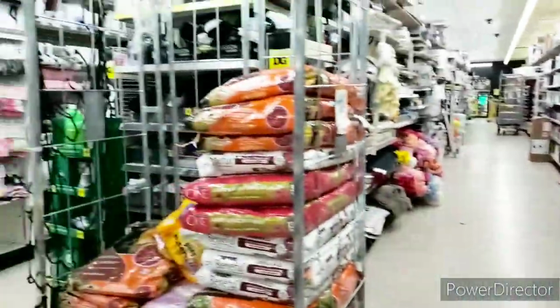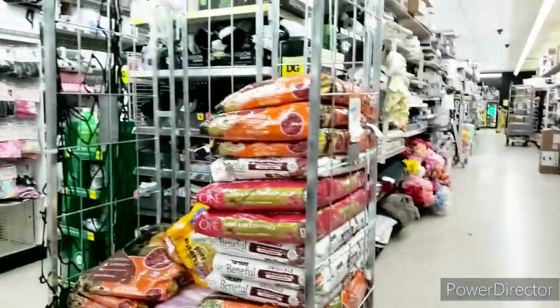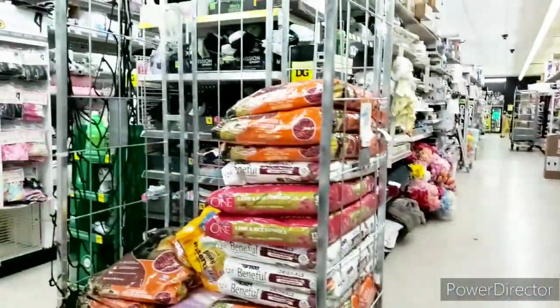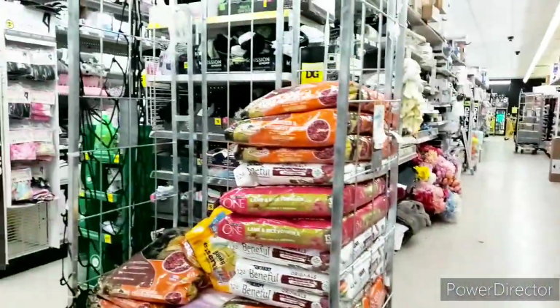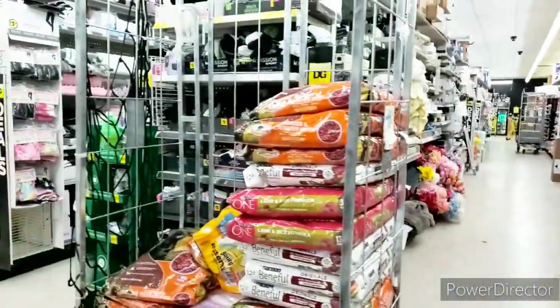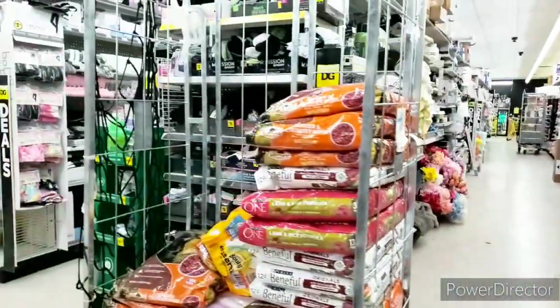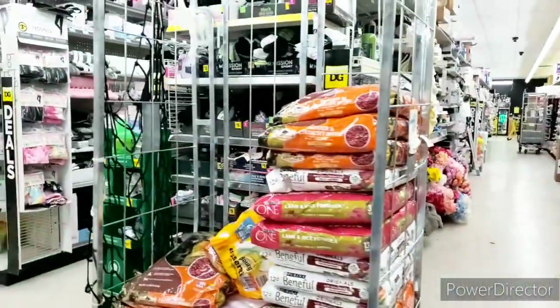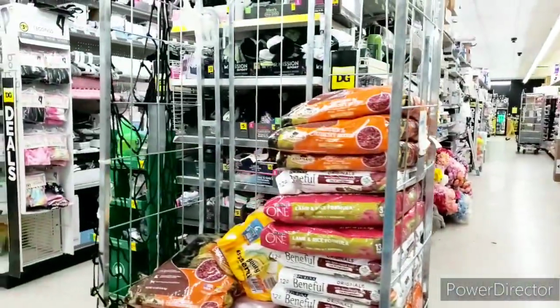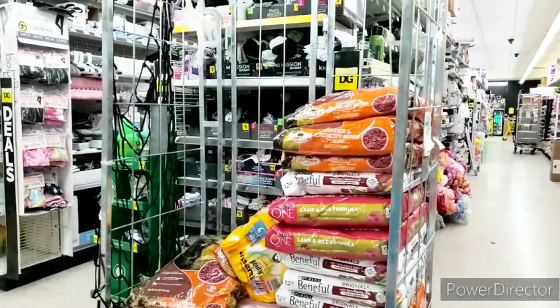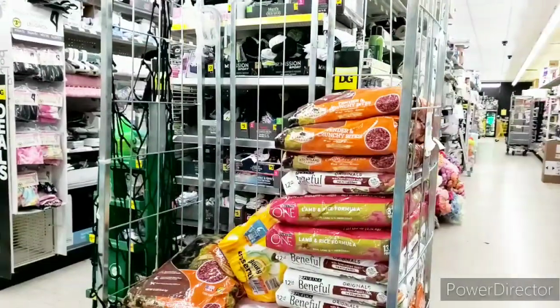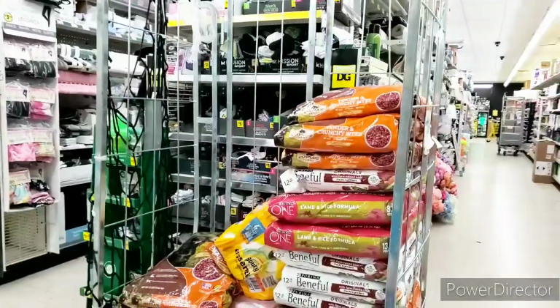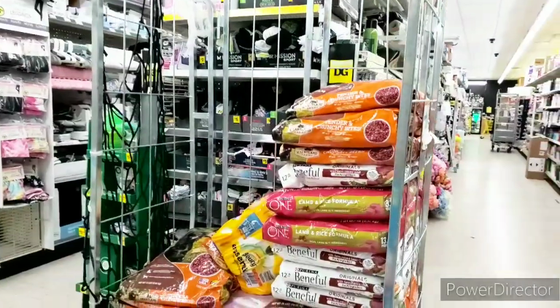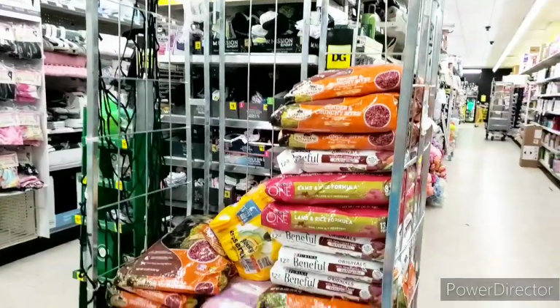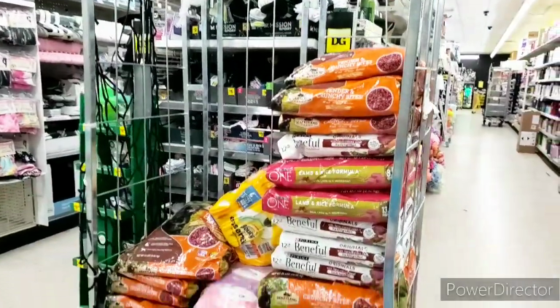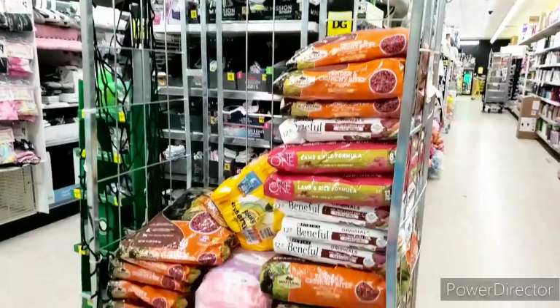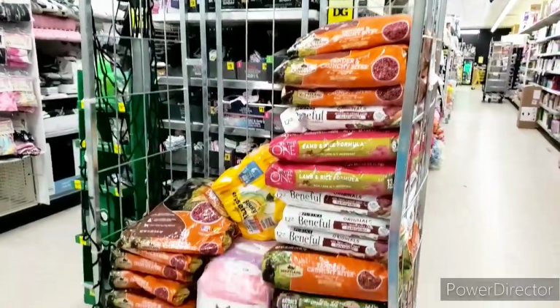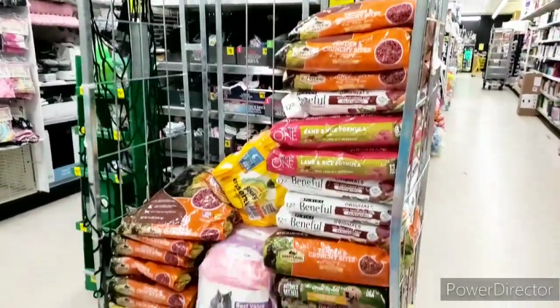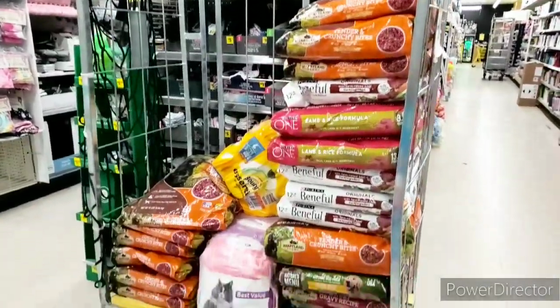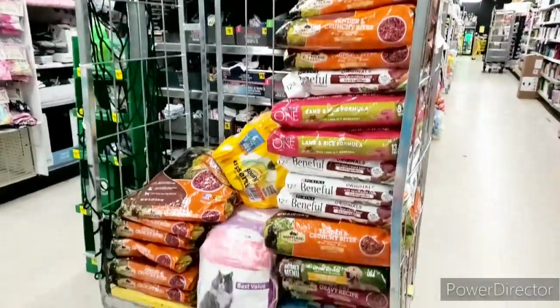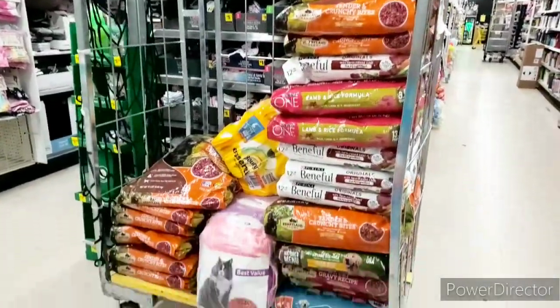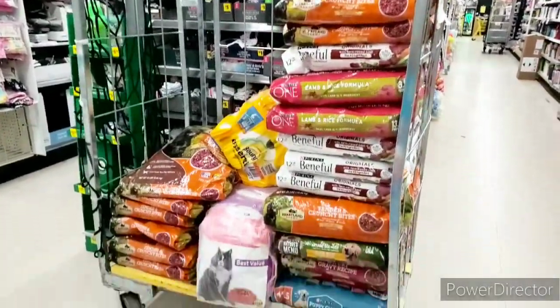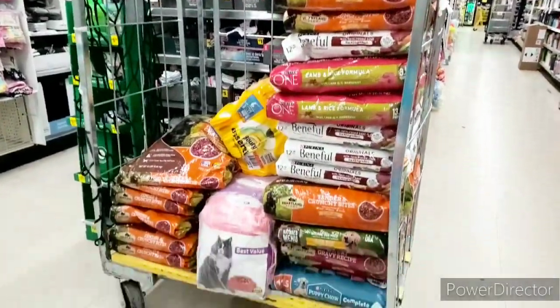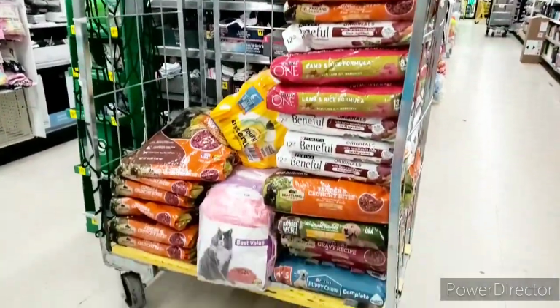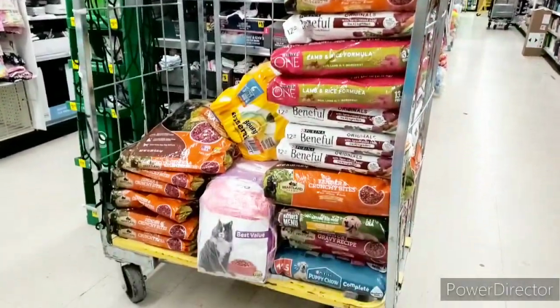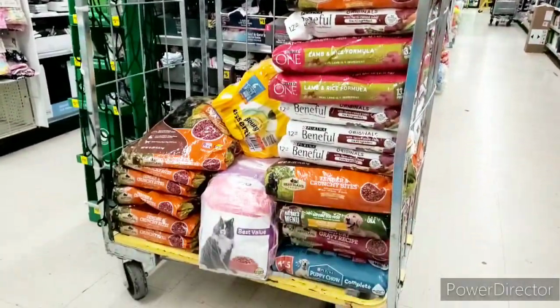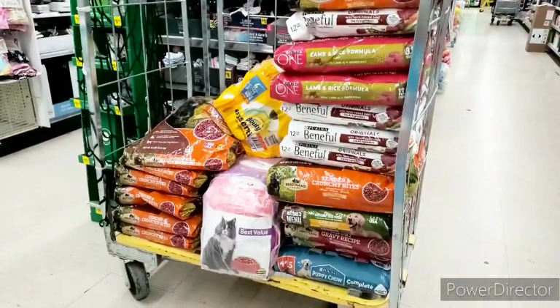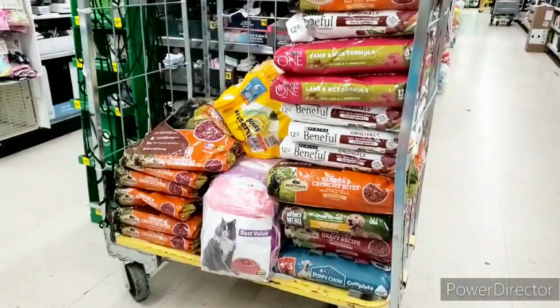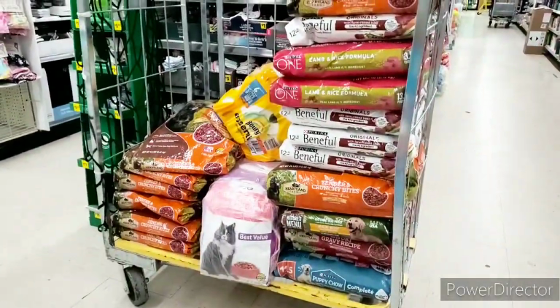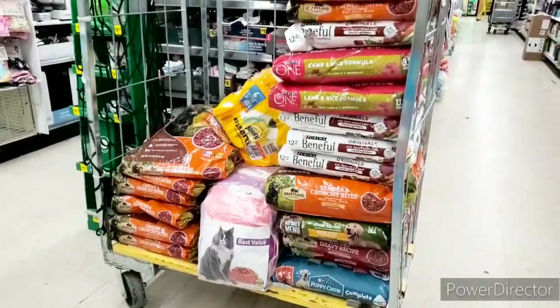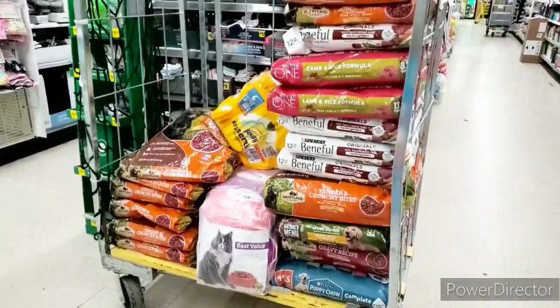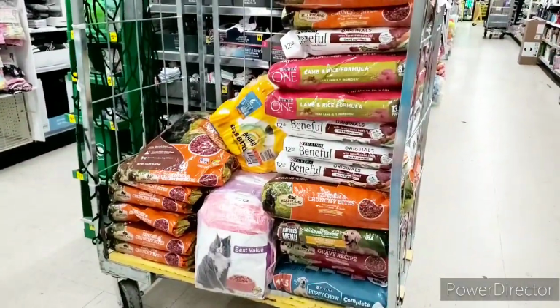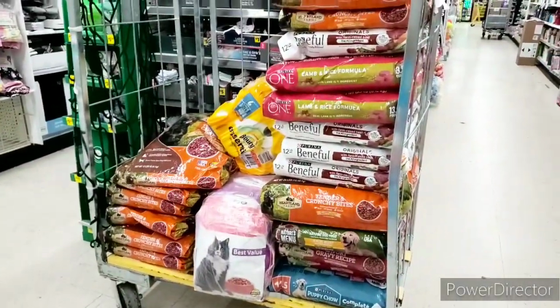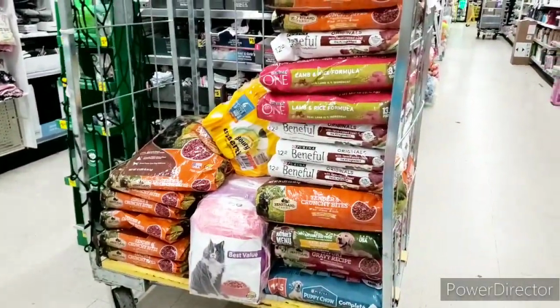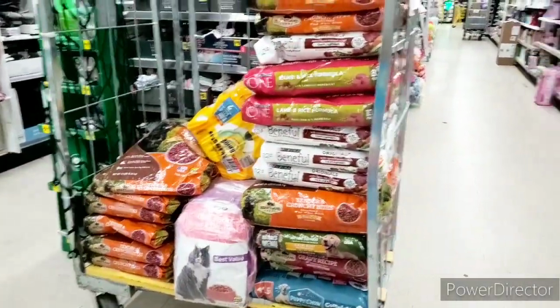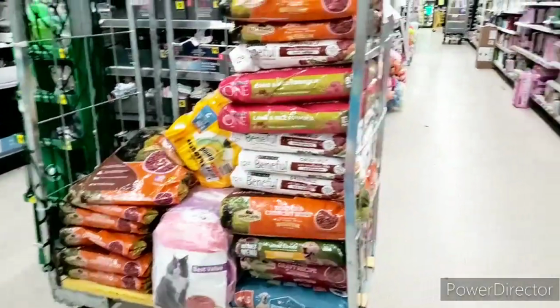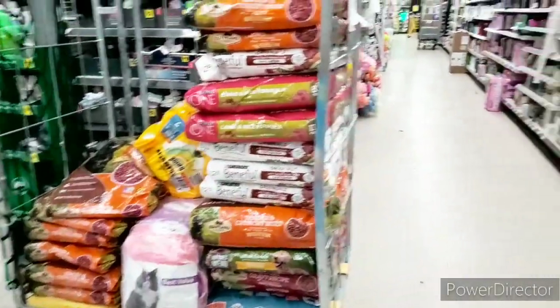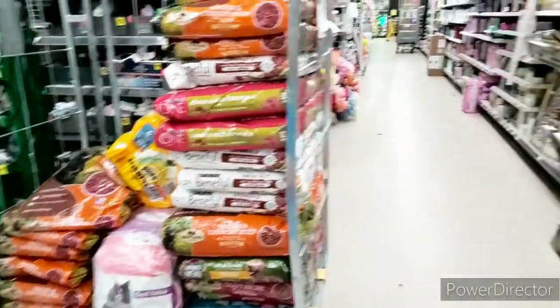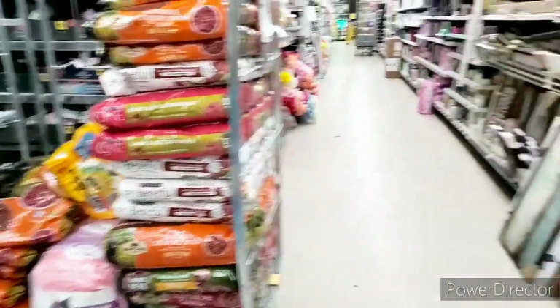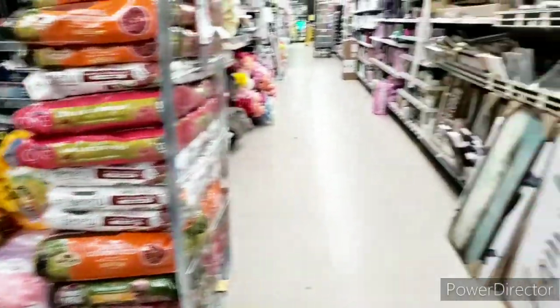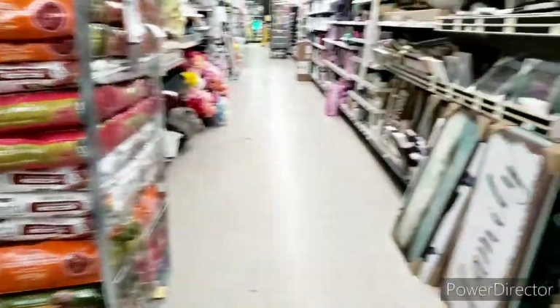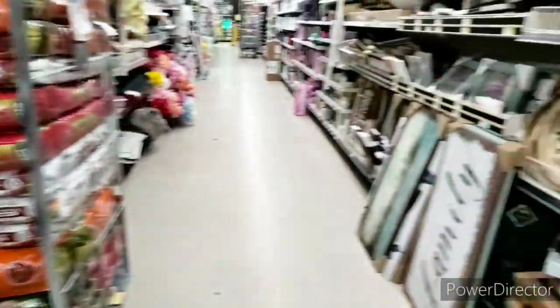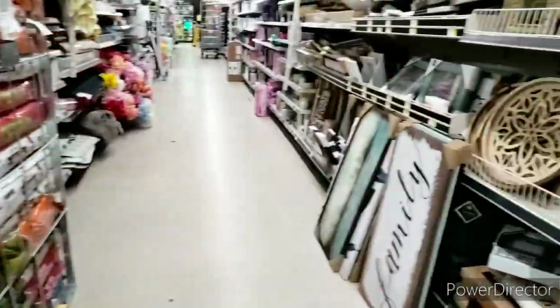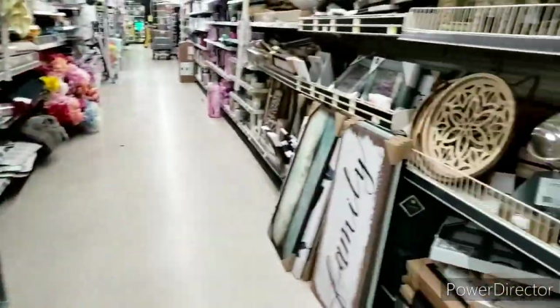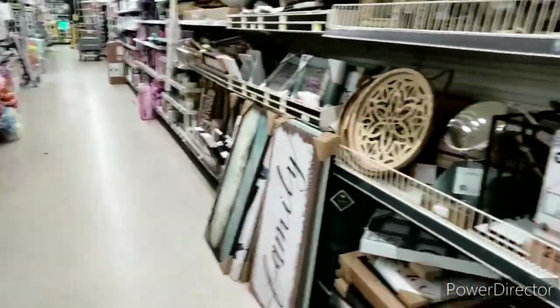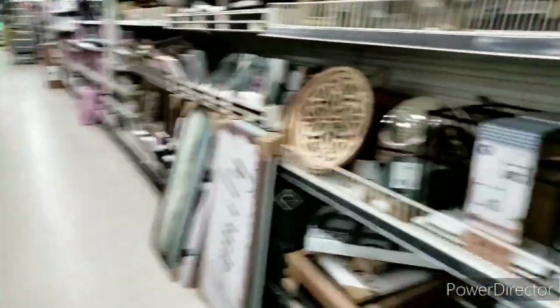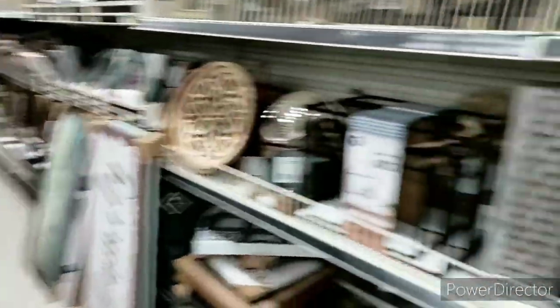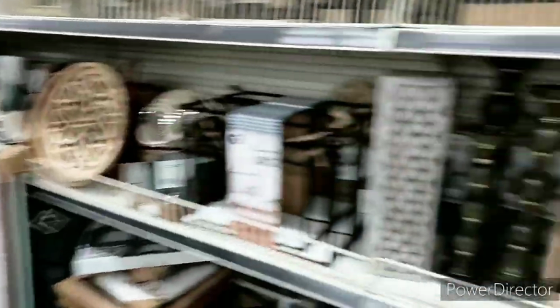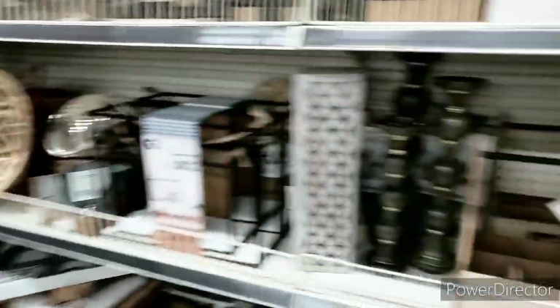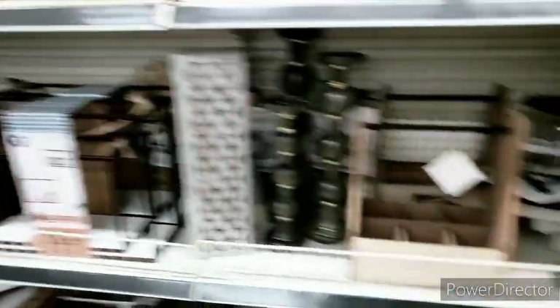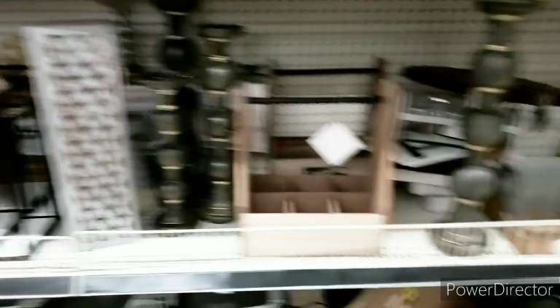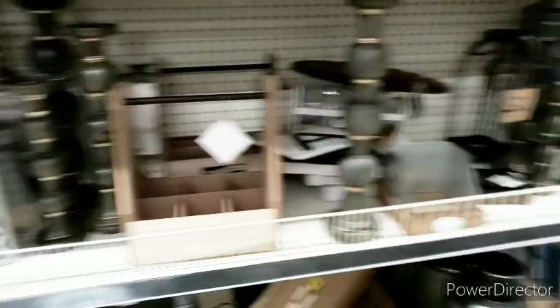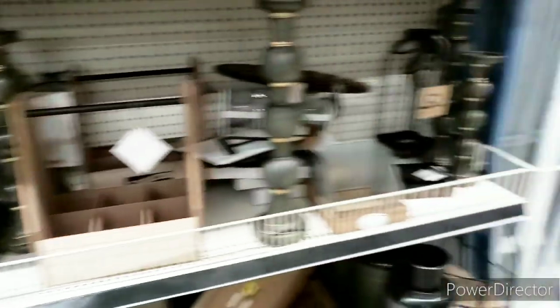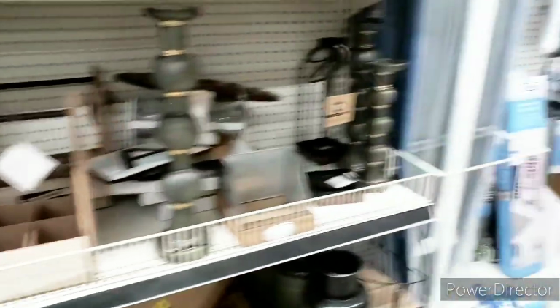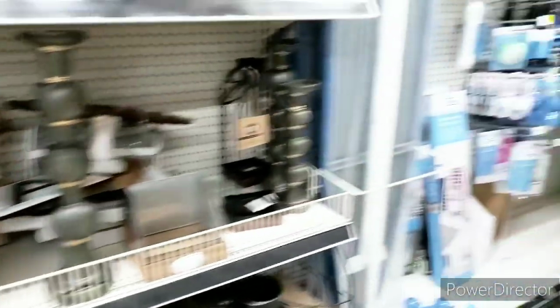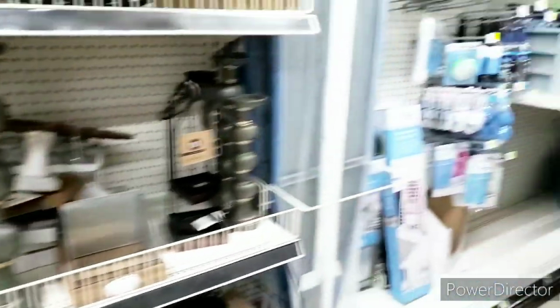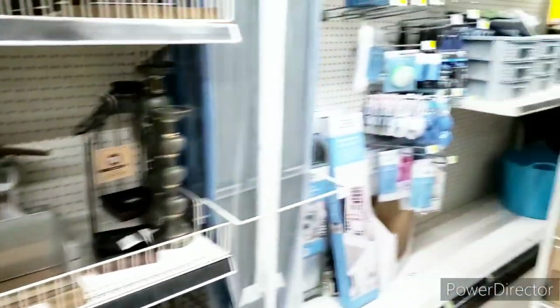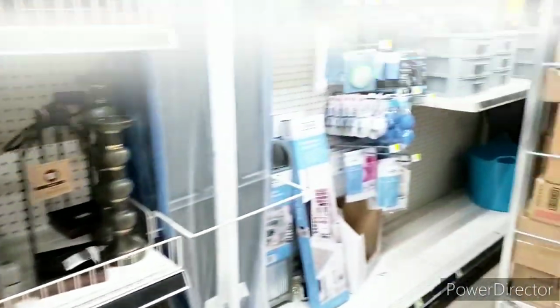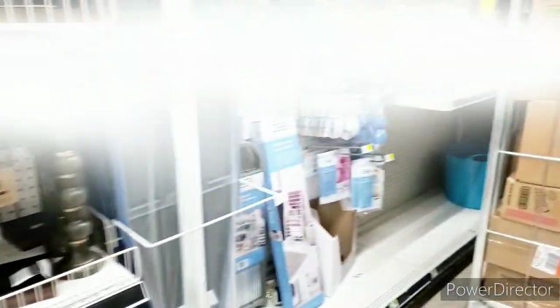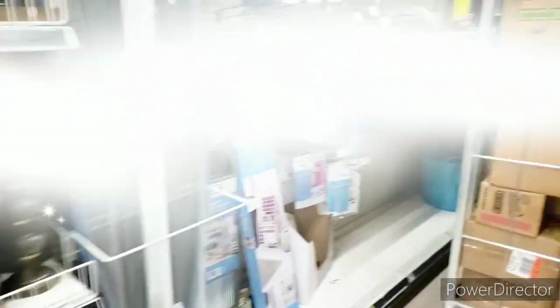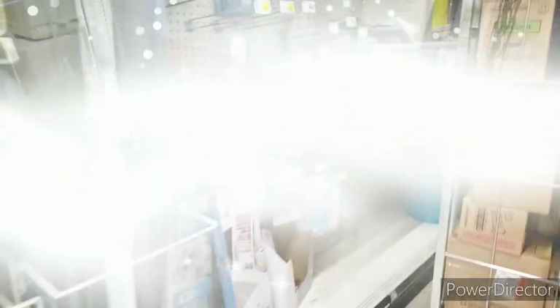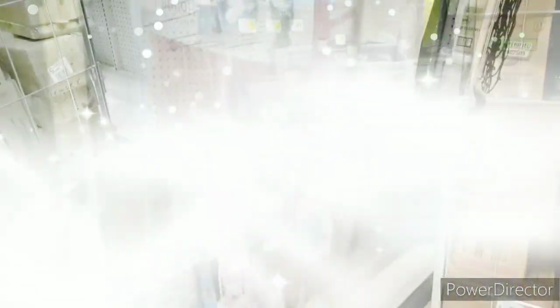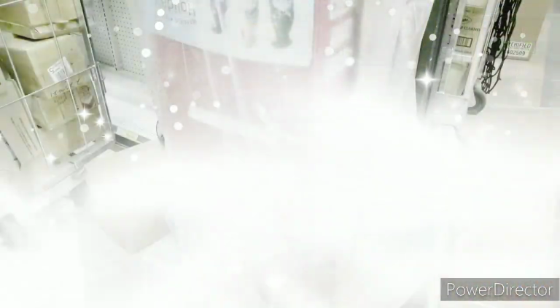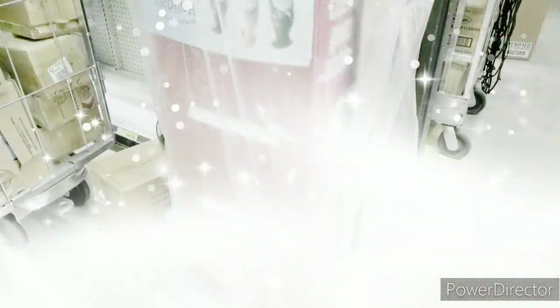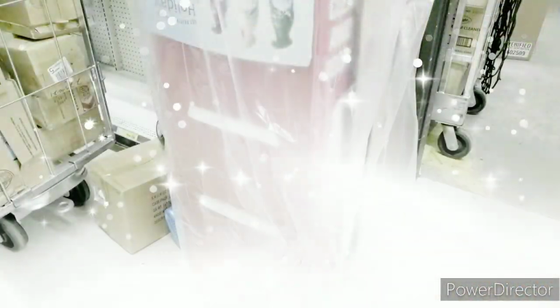They got some cat and dog food out finally! Because this has really been a shortage - I'm telling you guys, it's been bad.